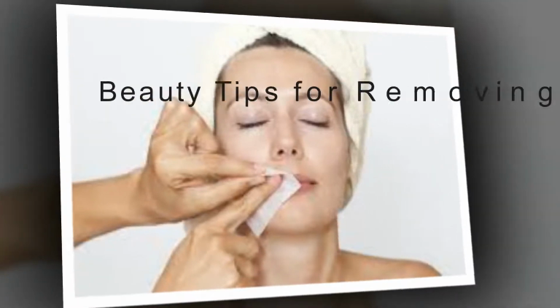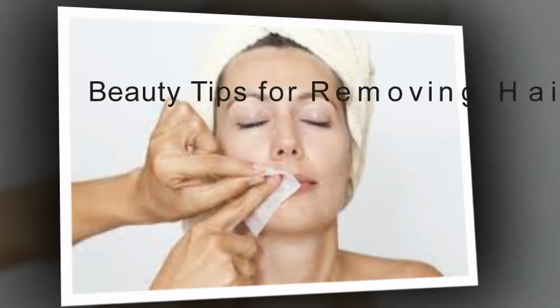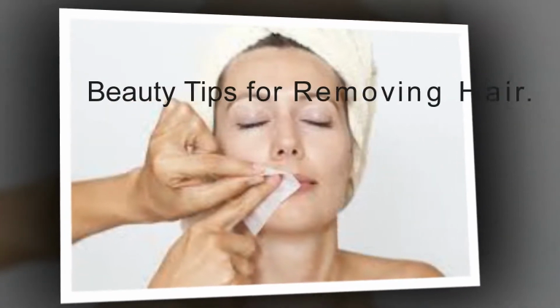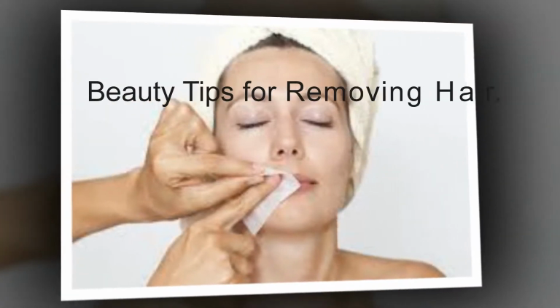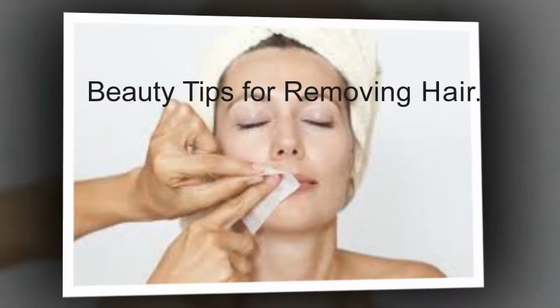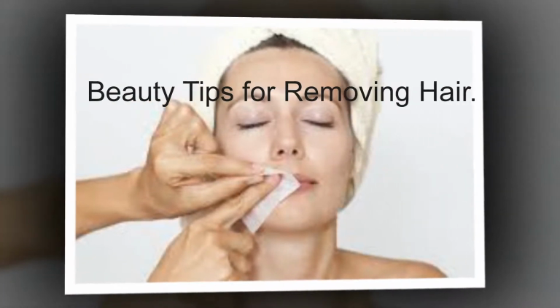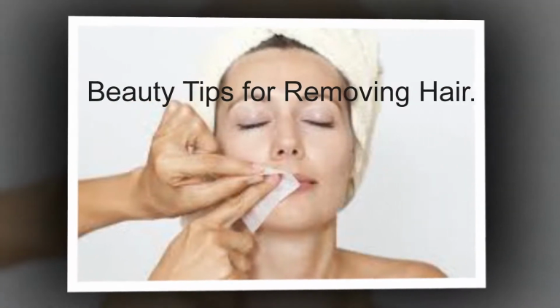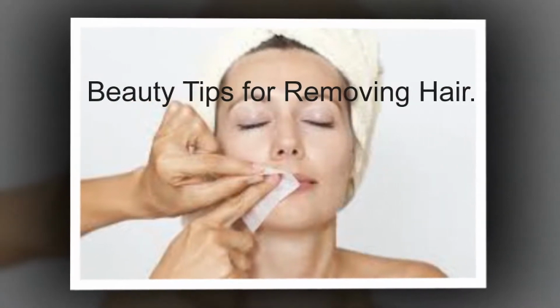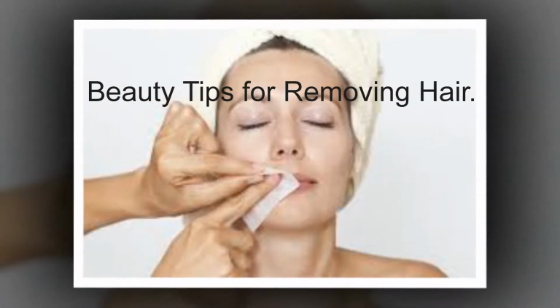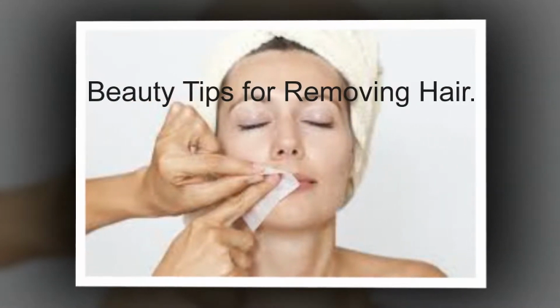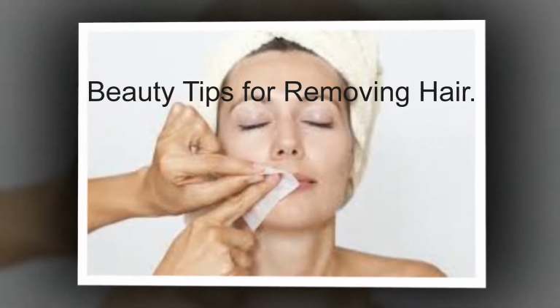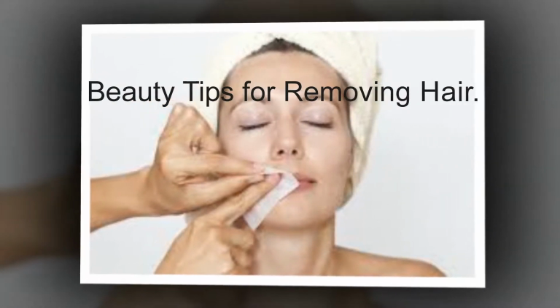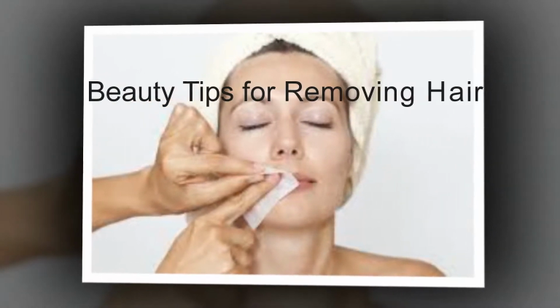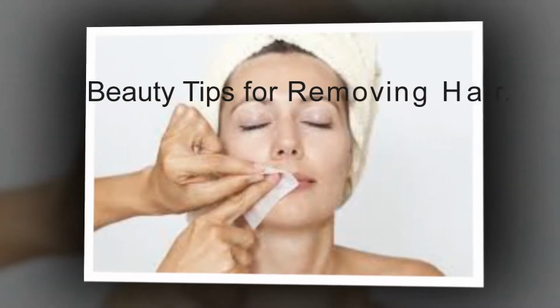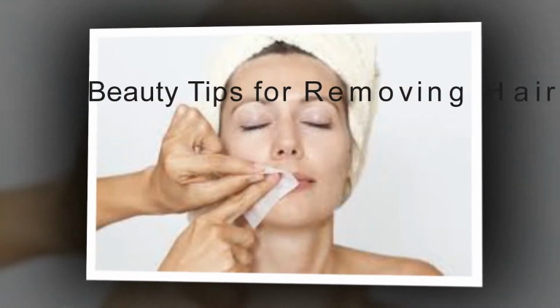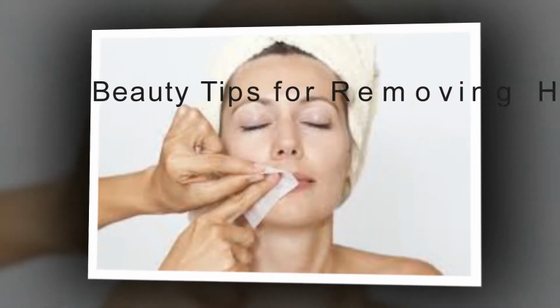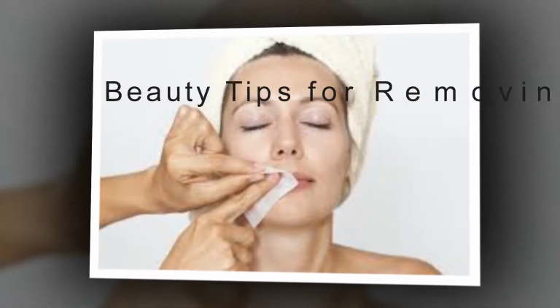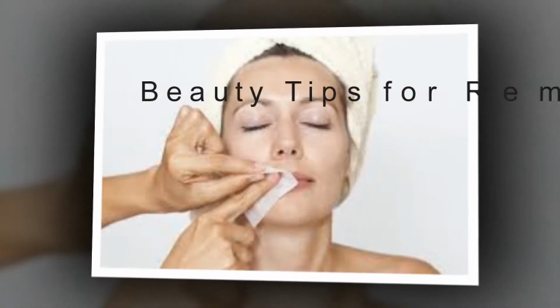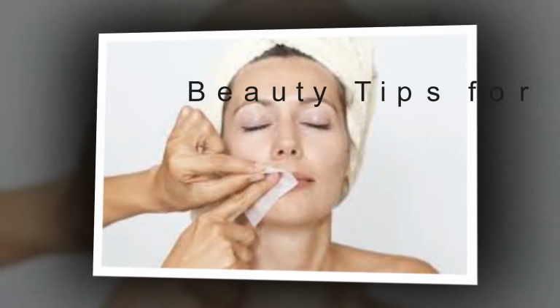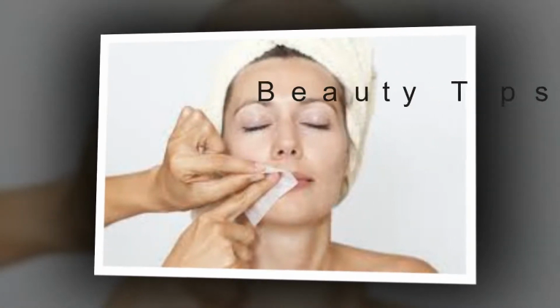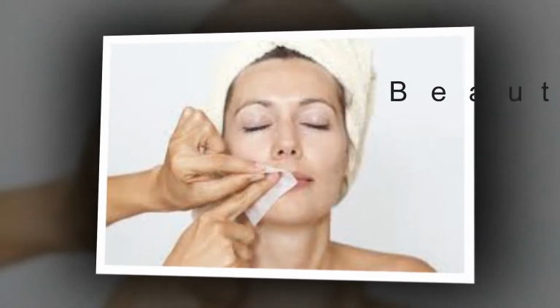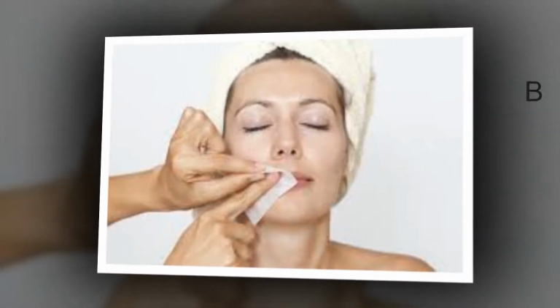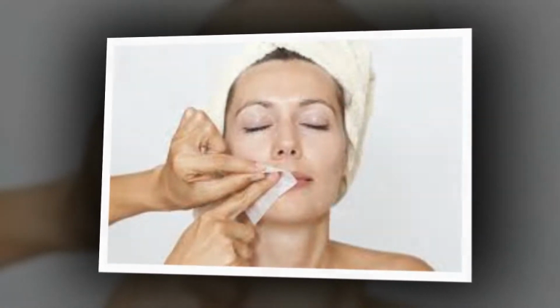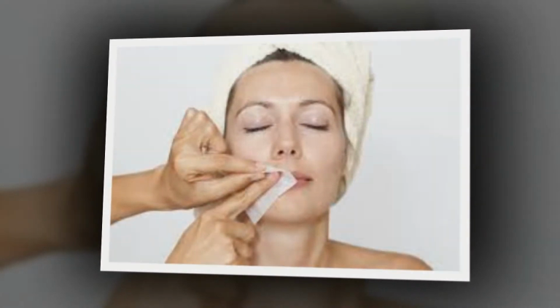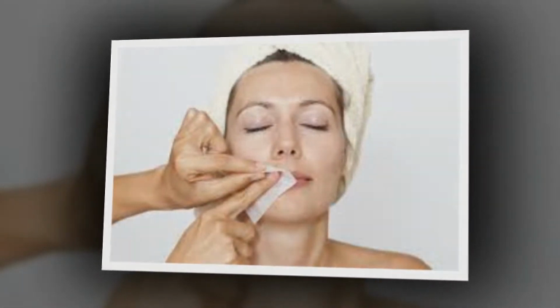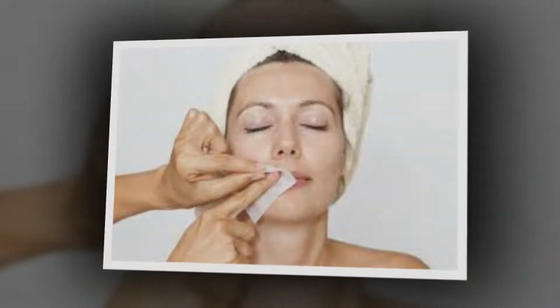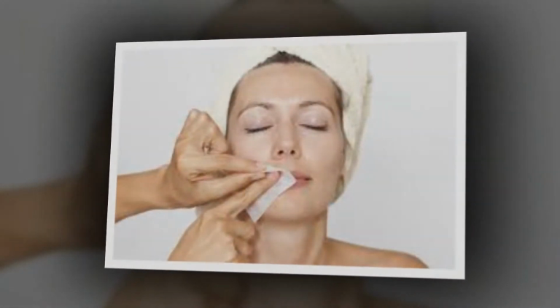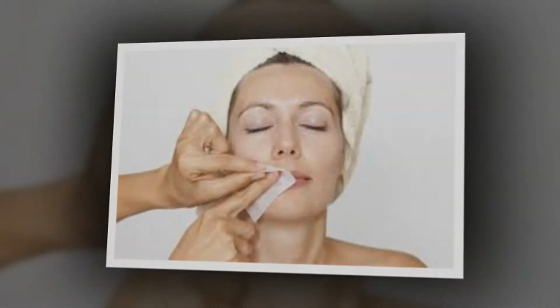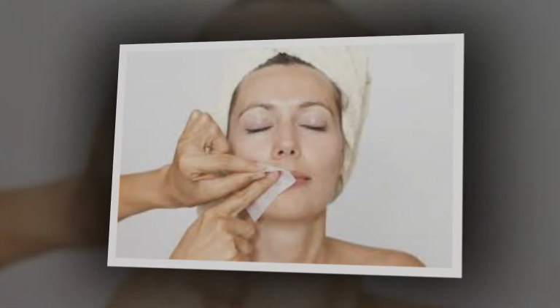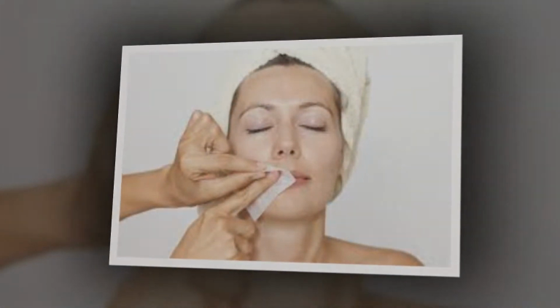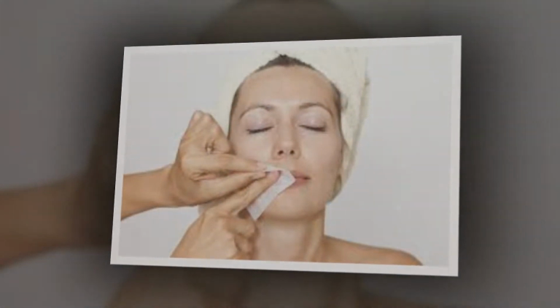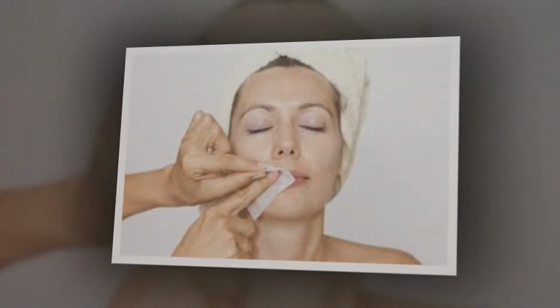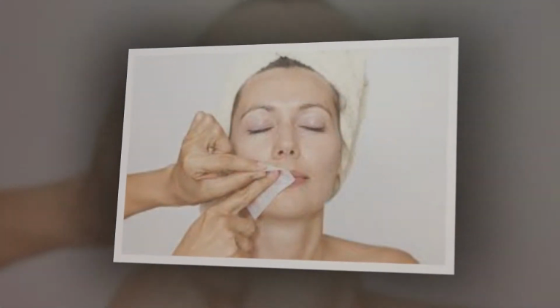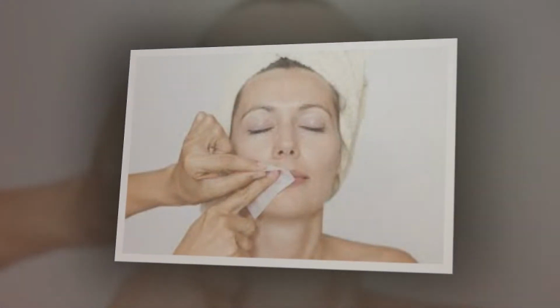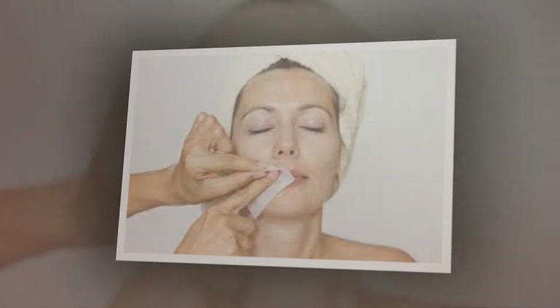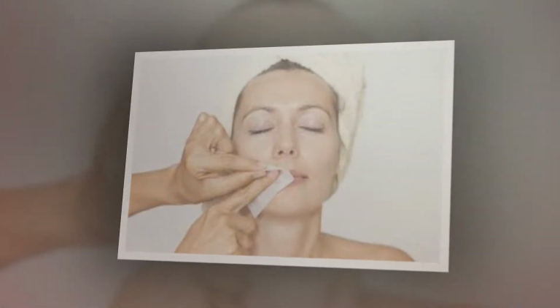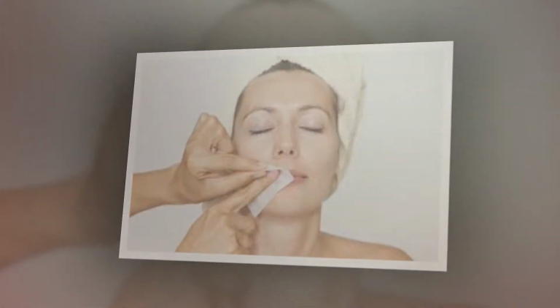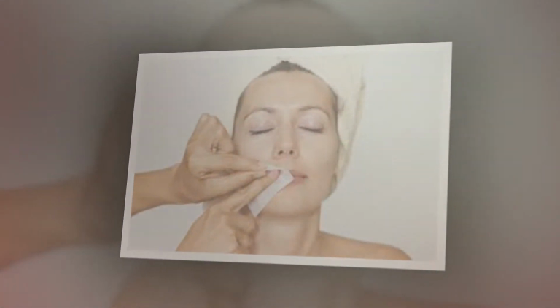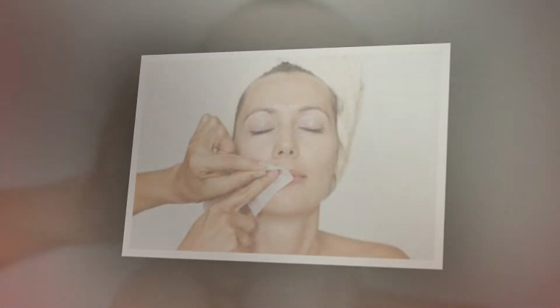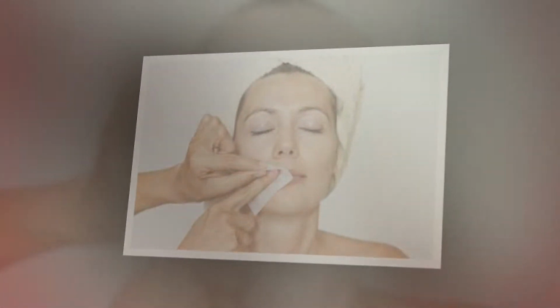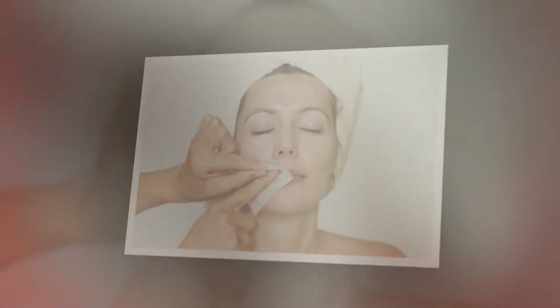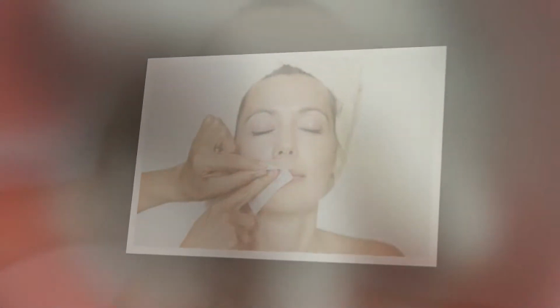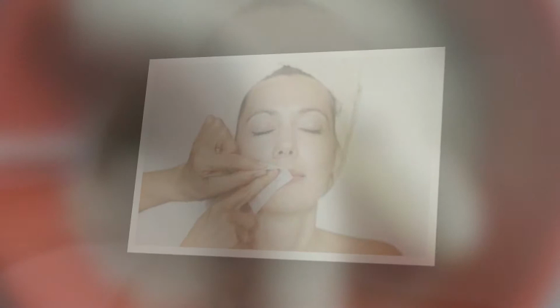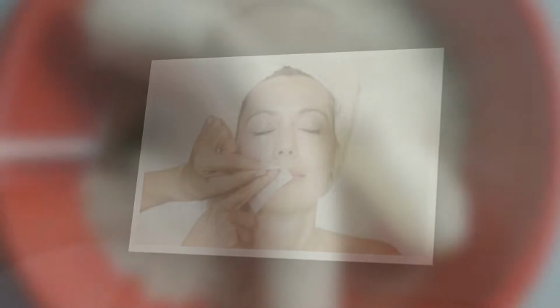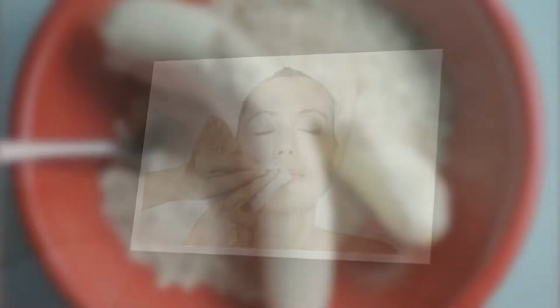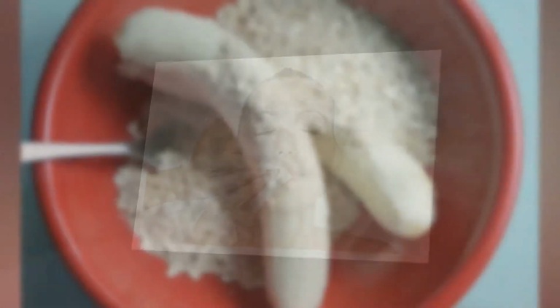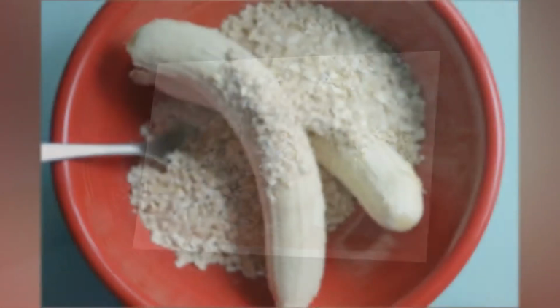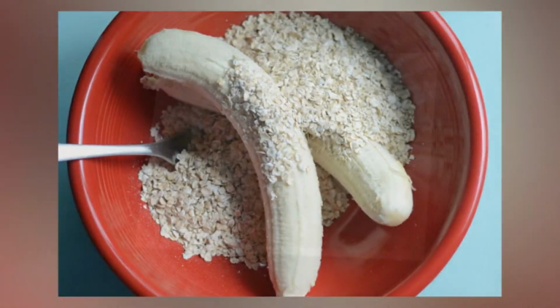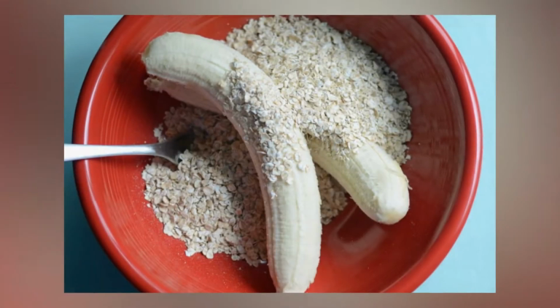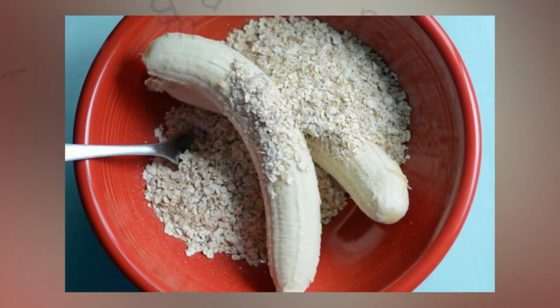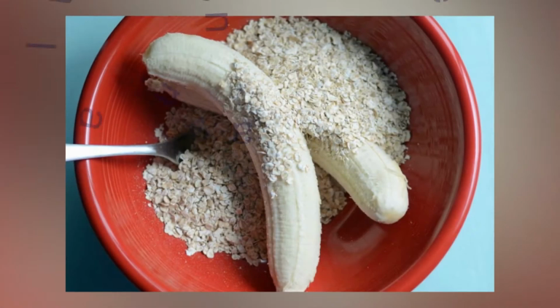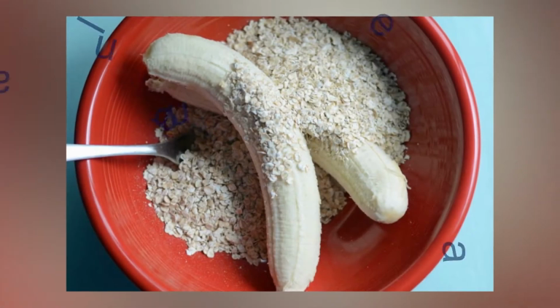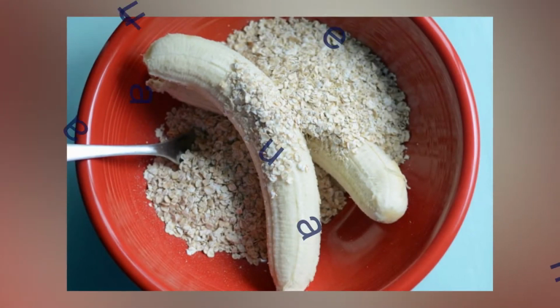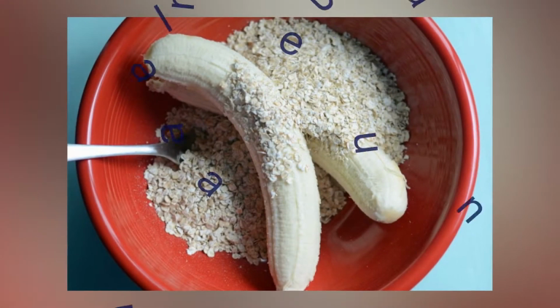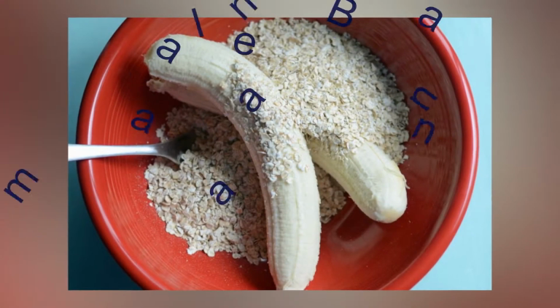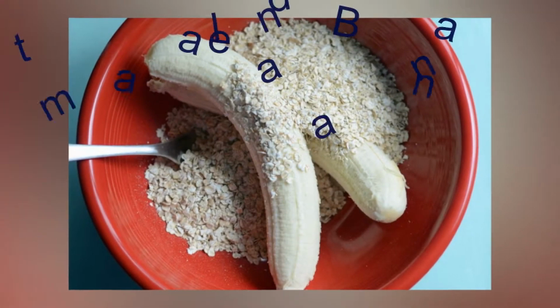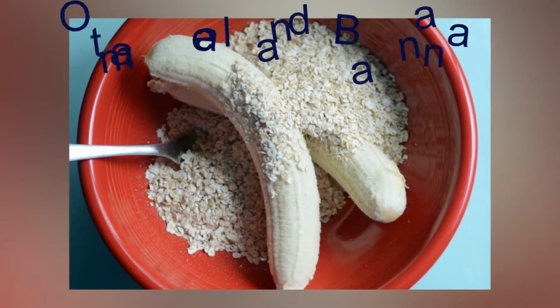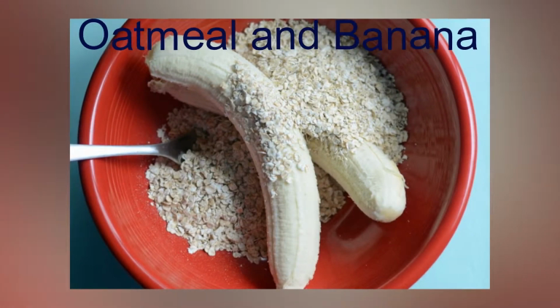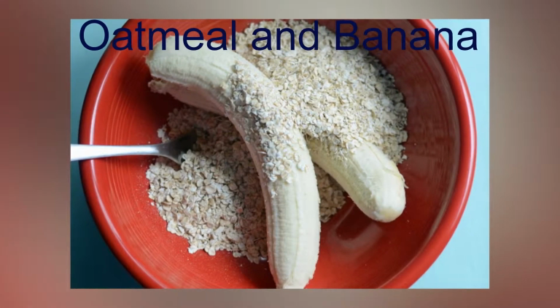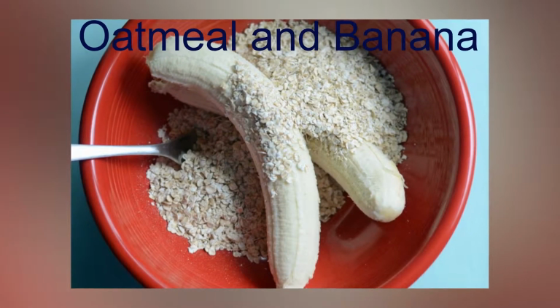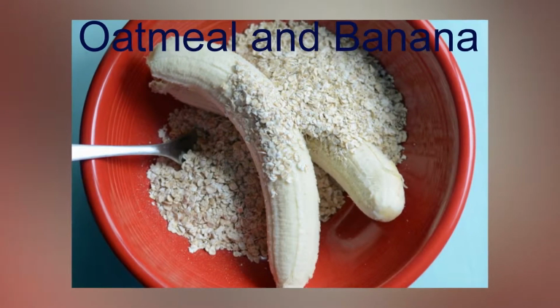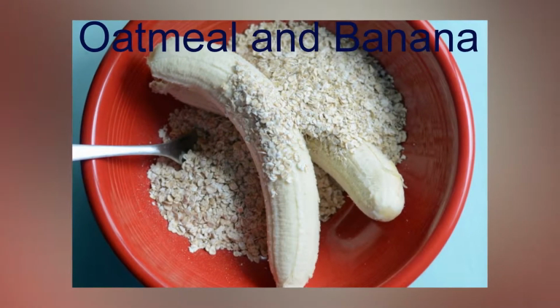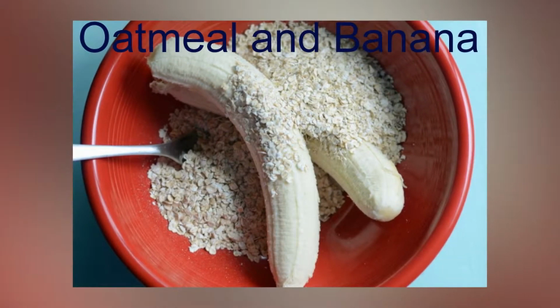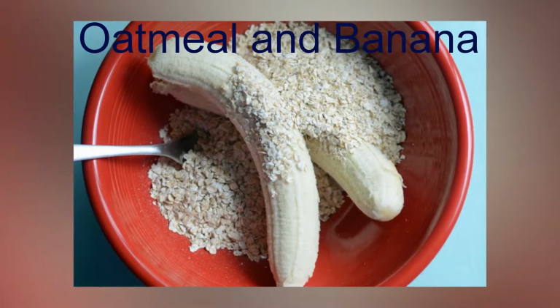Beauty tips for removing hair. Method one: oatmeal and banana.